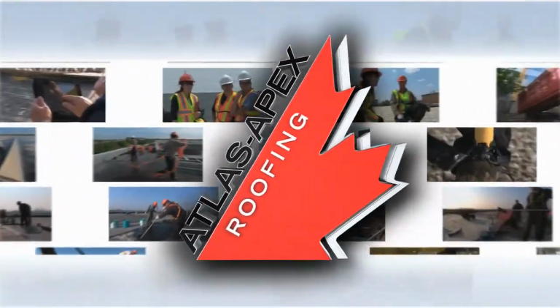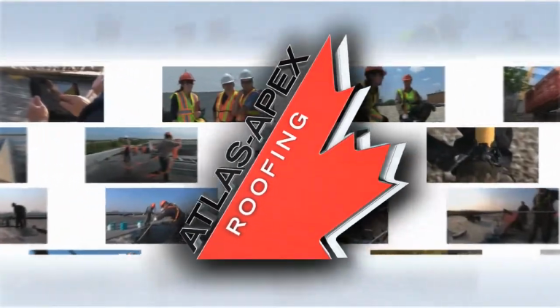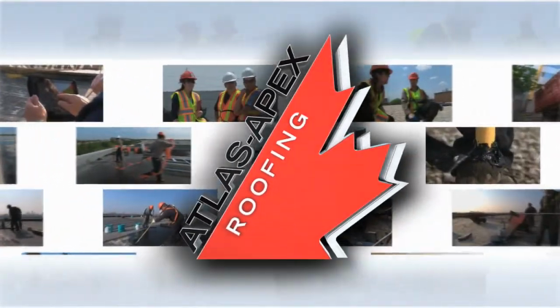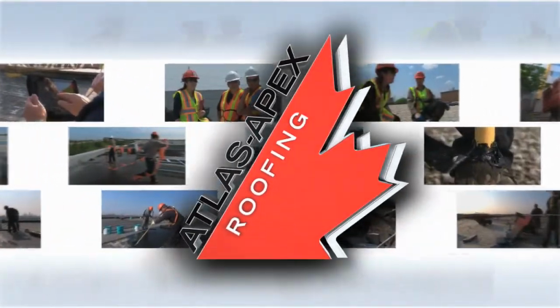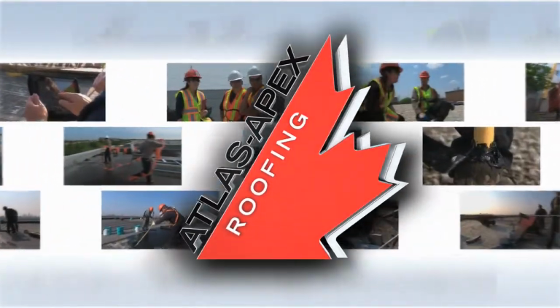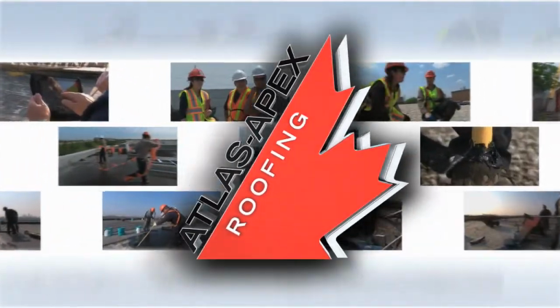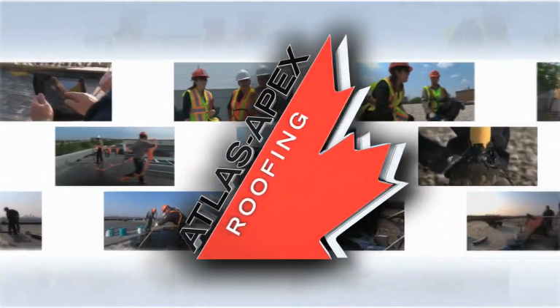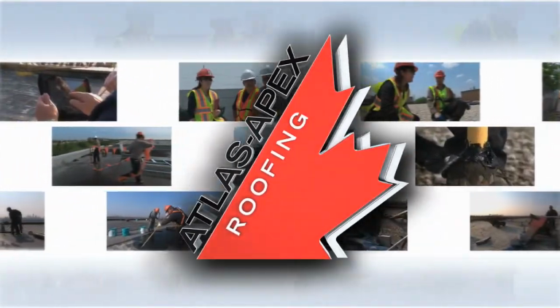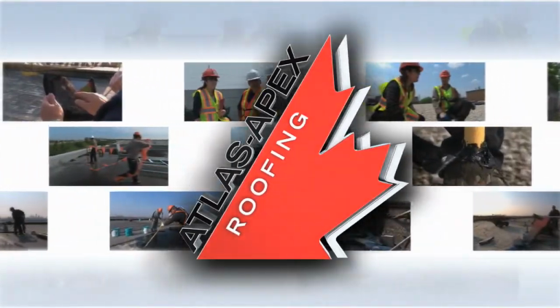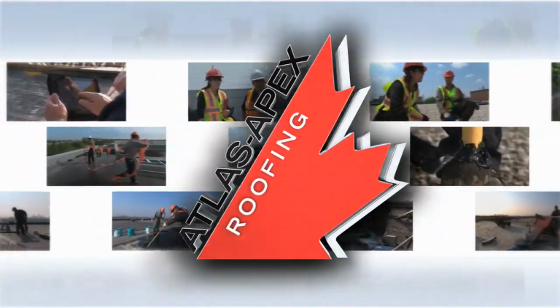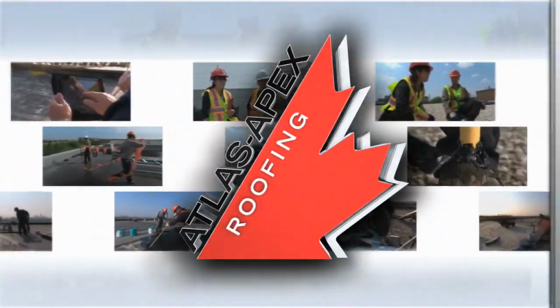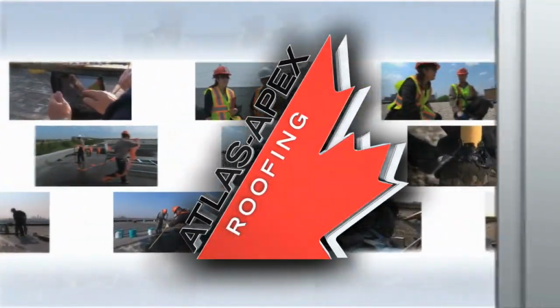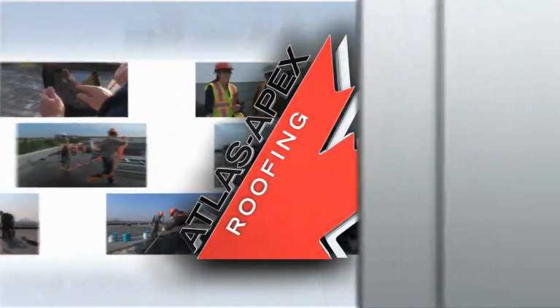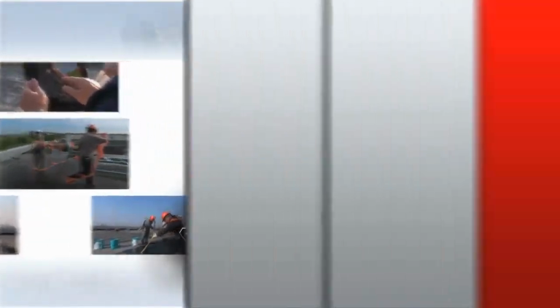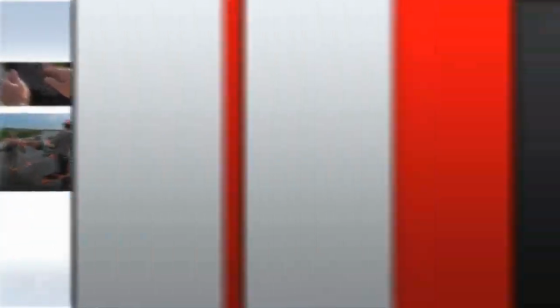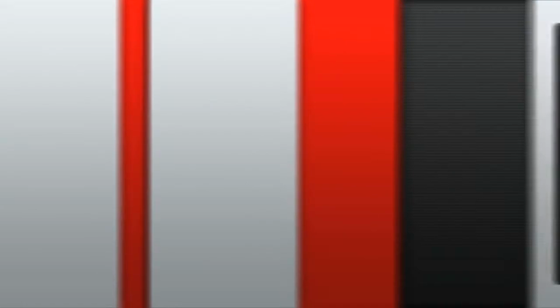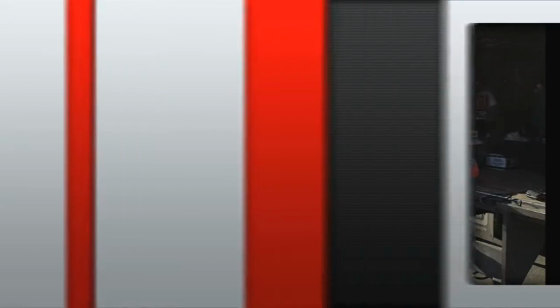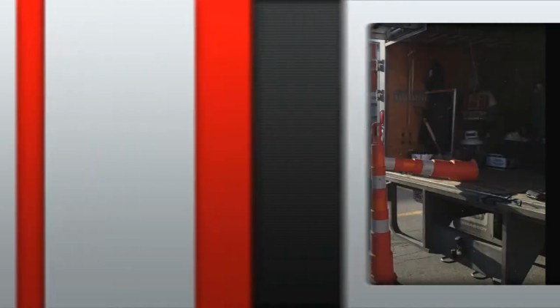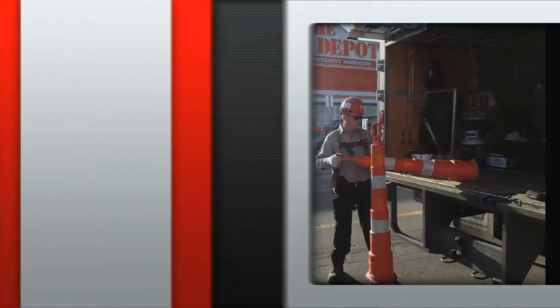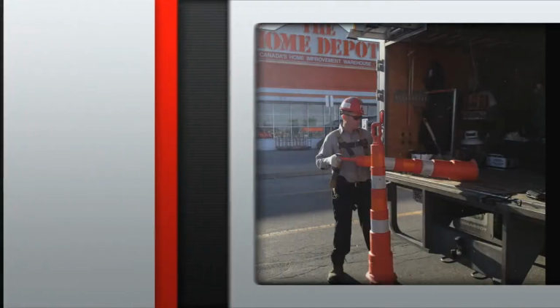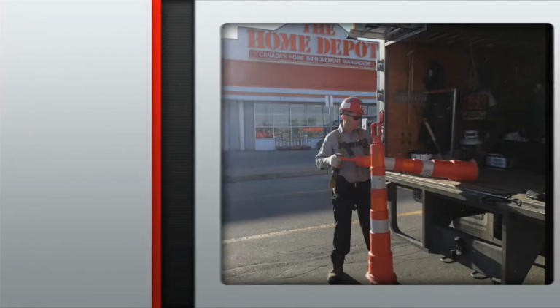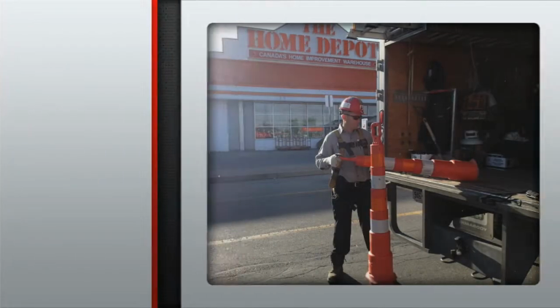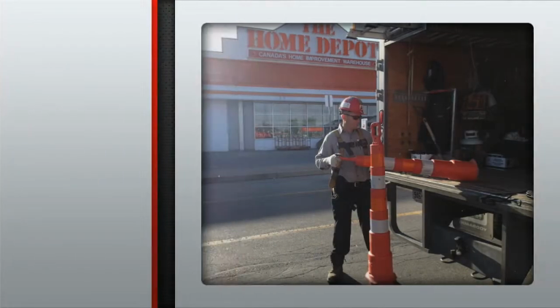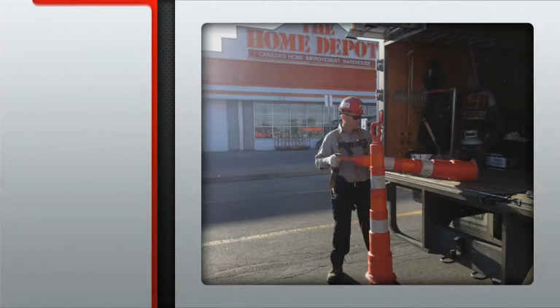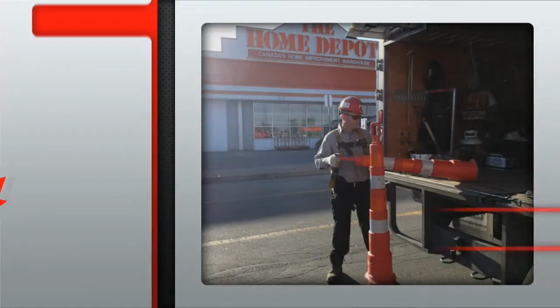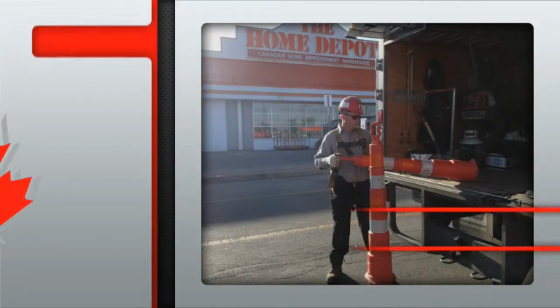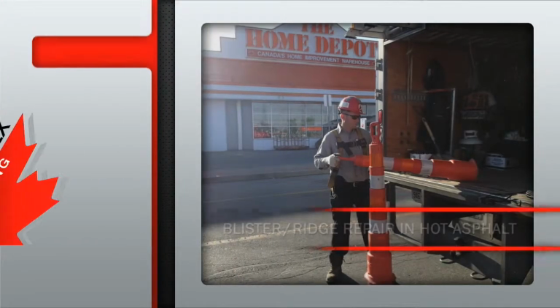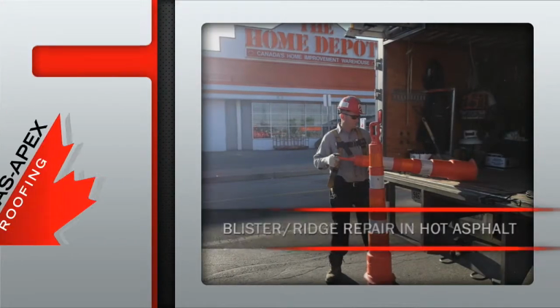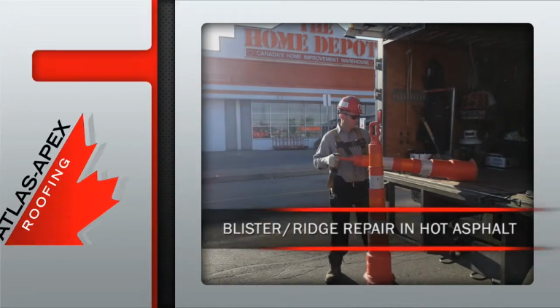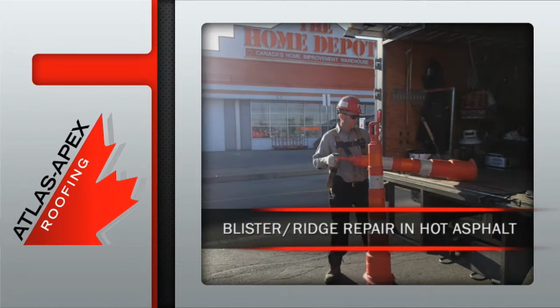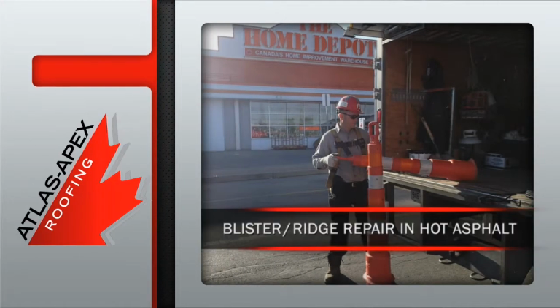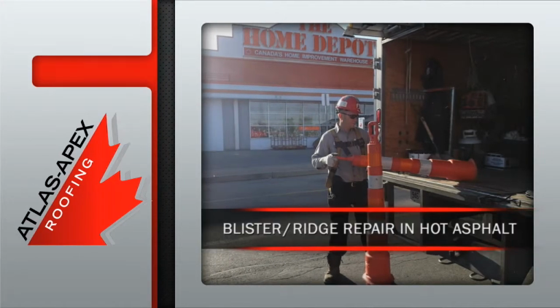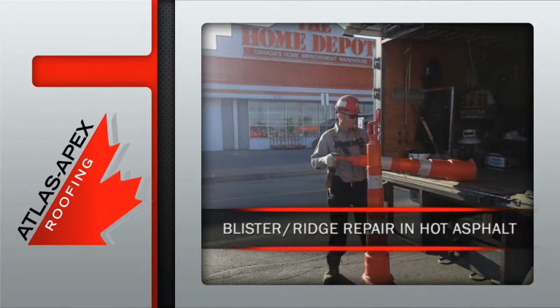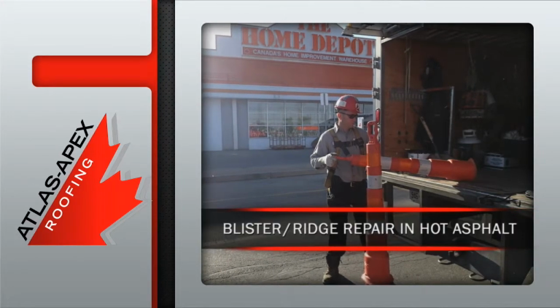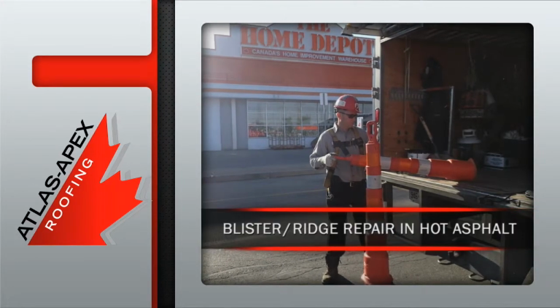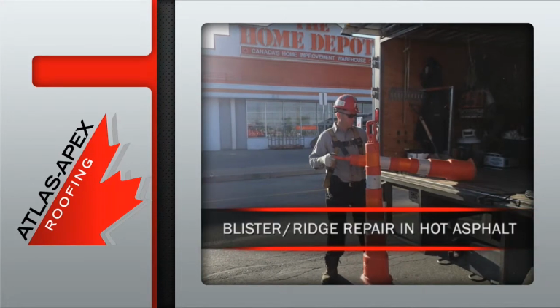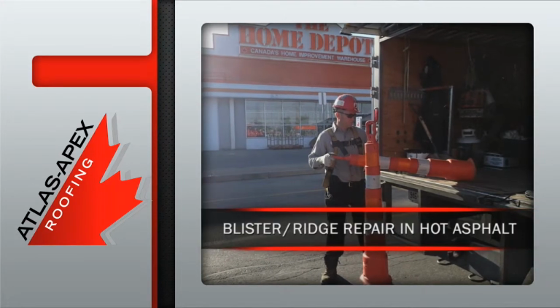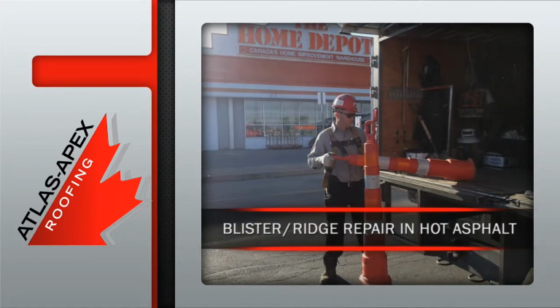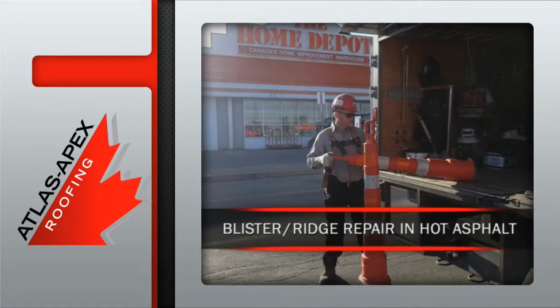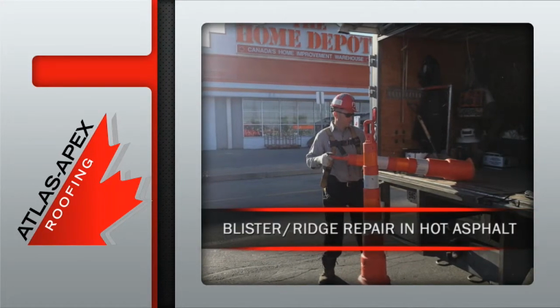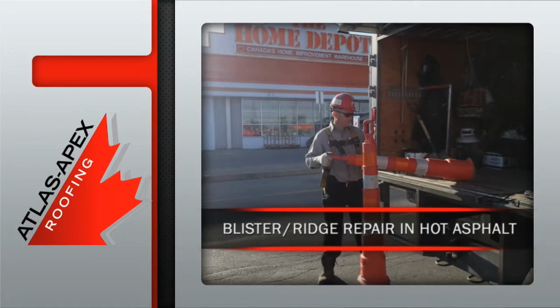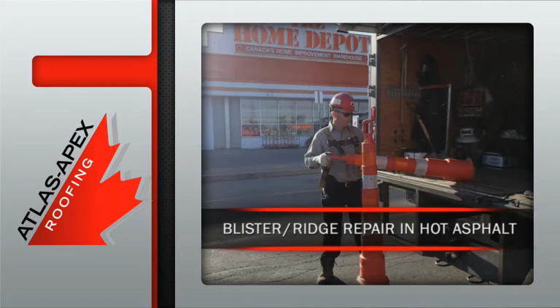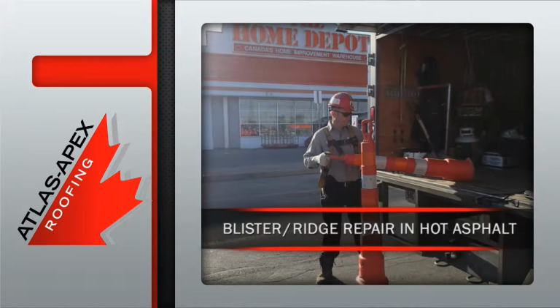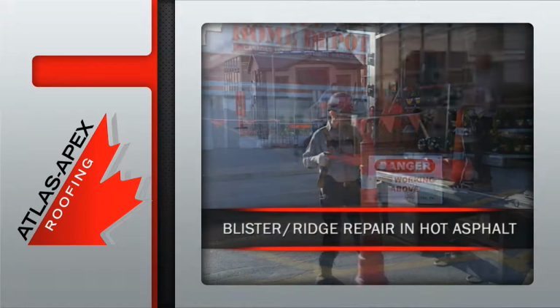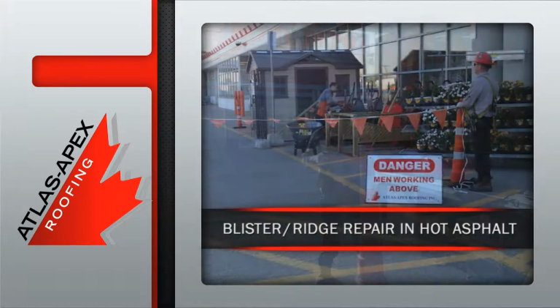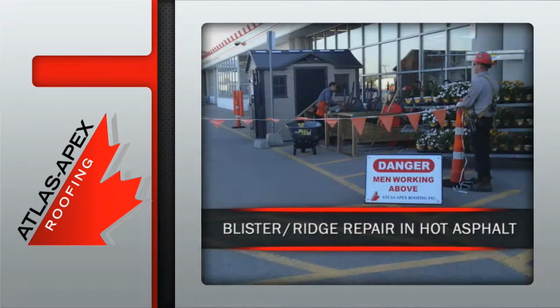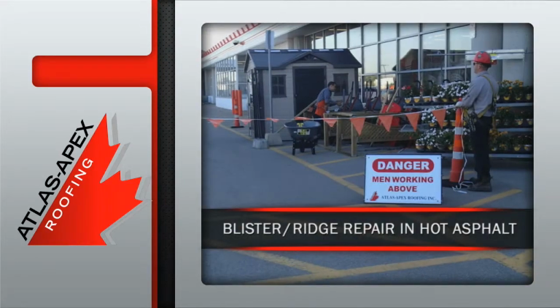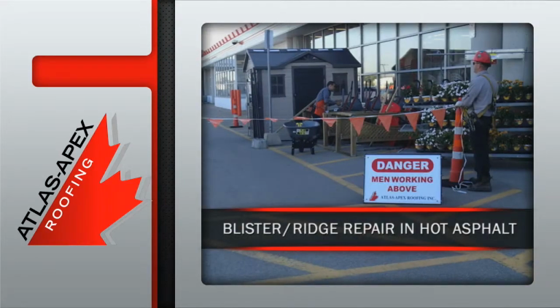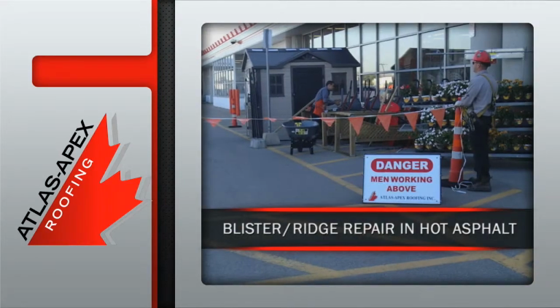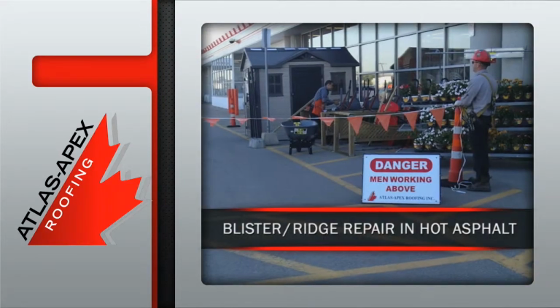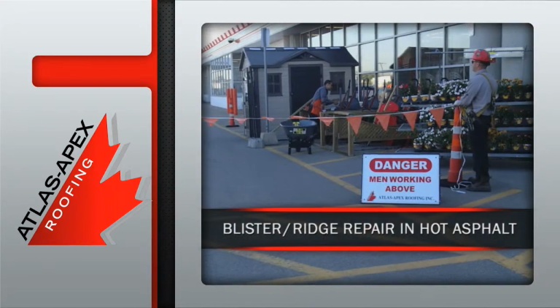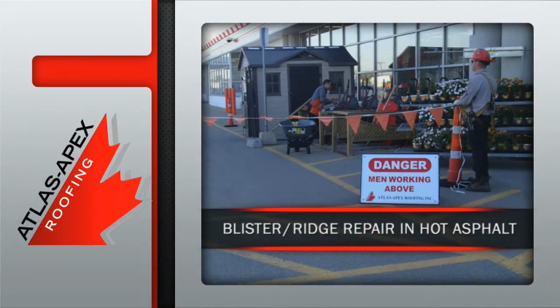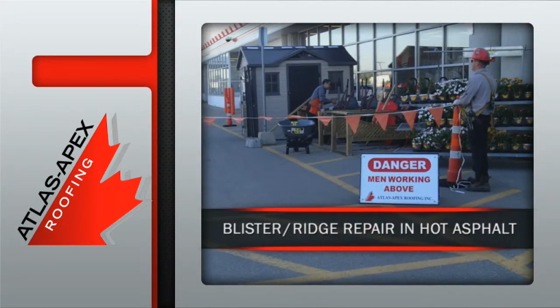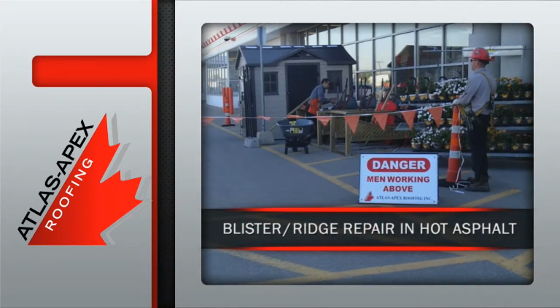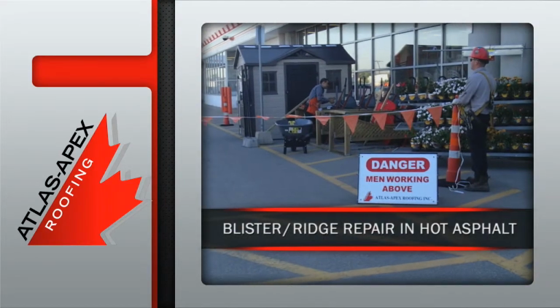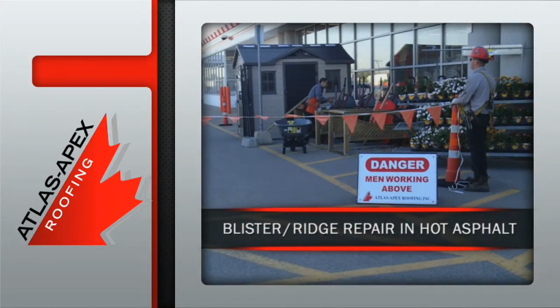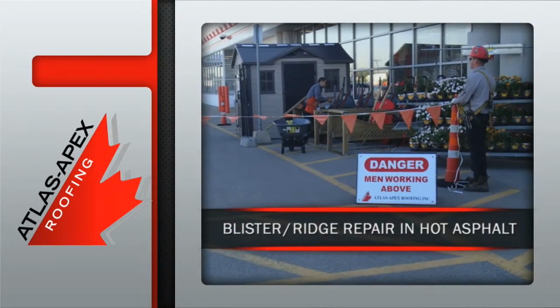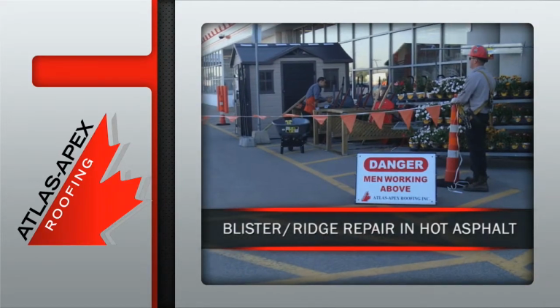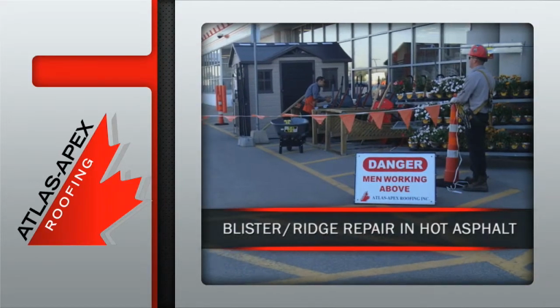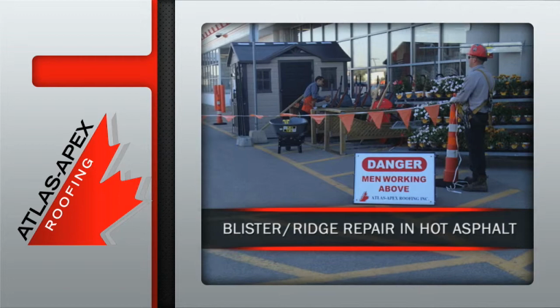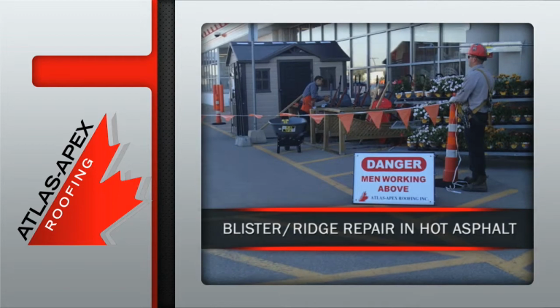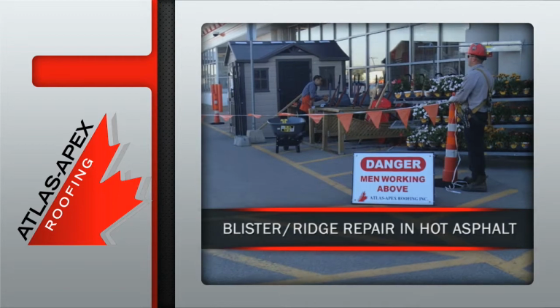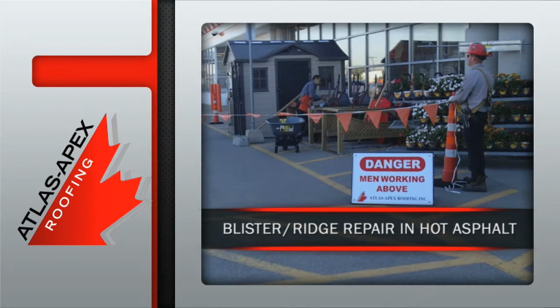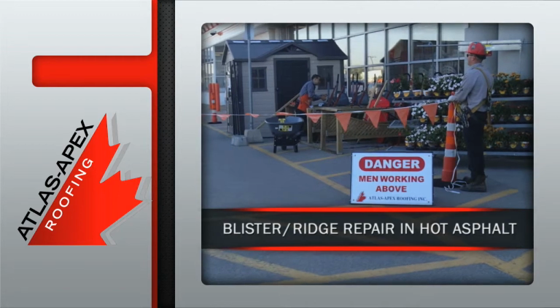With health and safety as the top priority, the professionals at Atlas Apex Roofing are ready to tackle another critical rooftop issue.